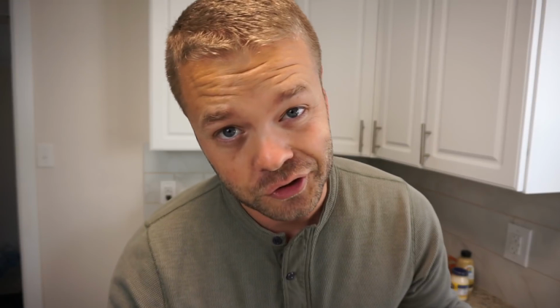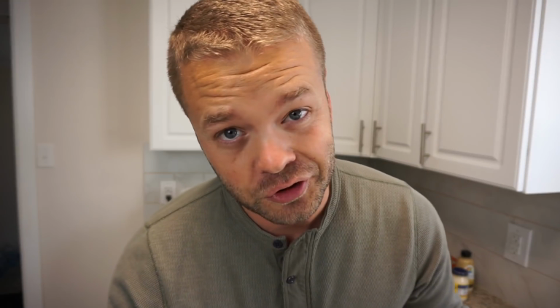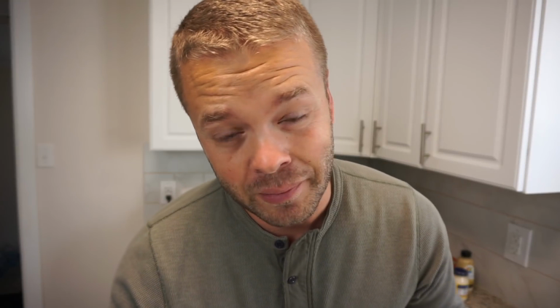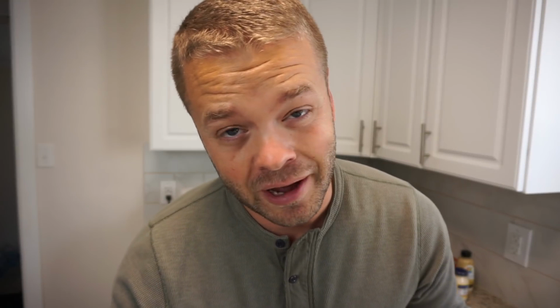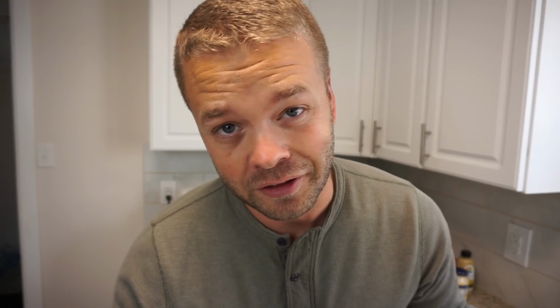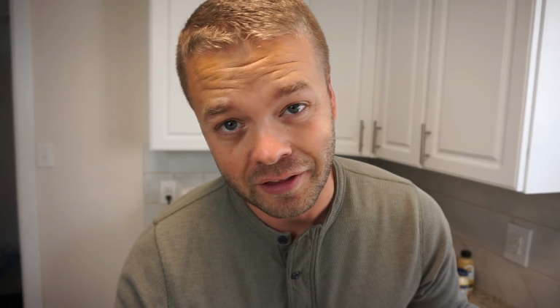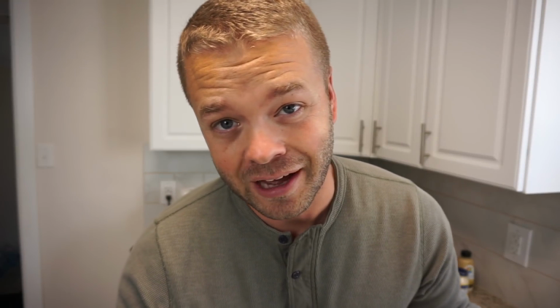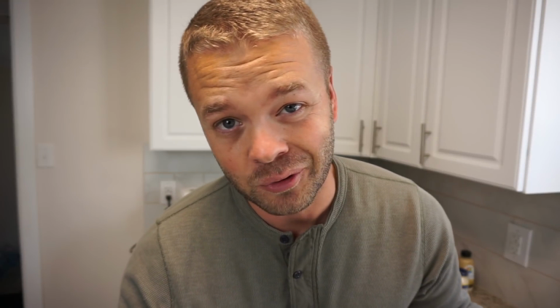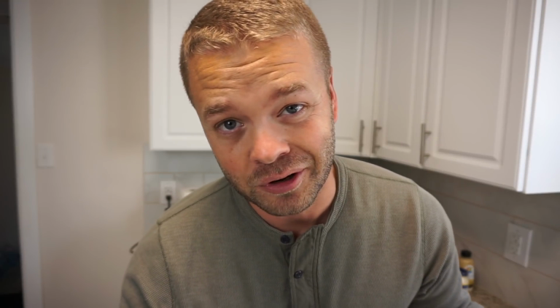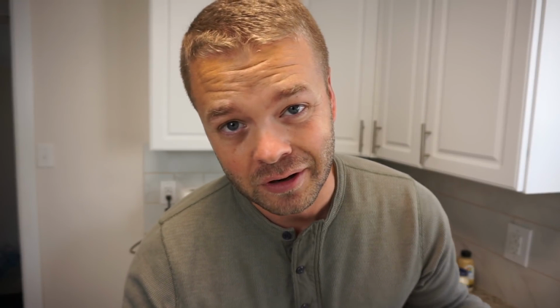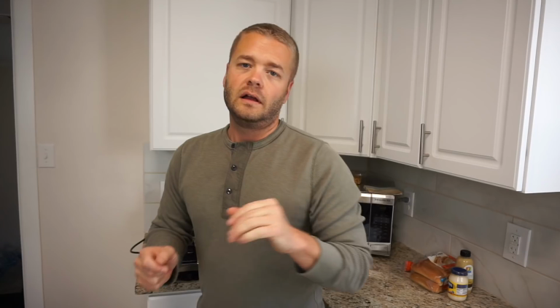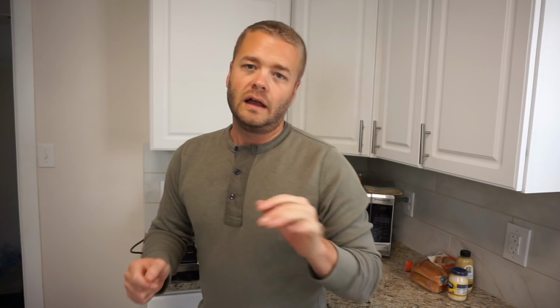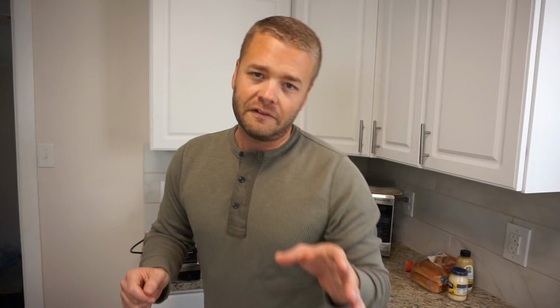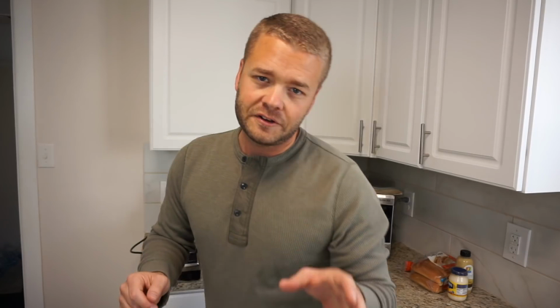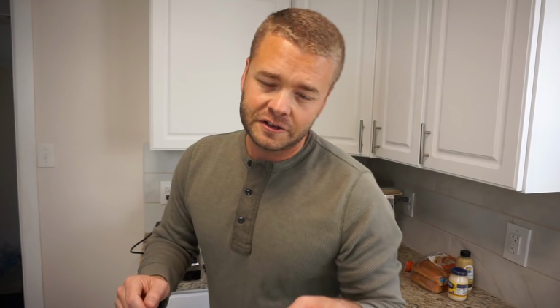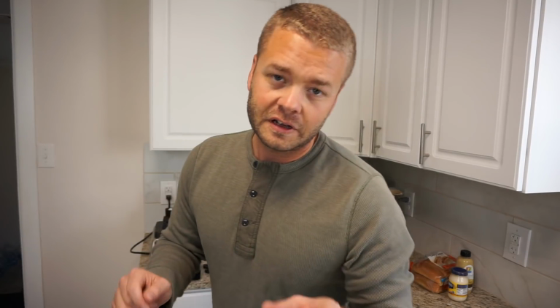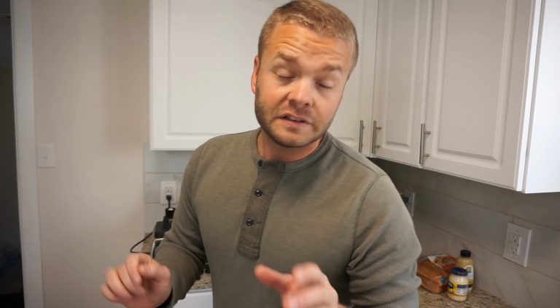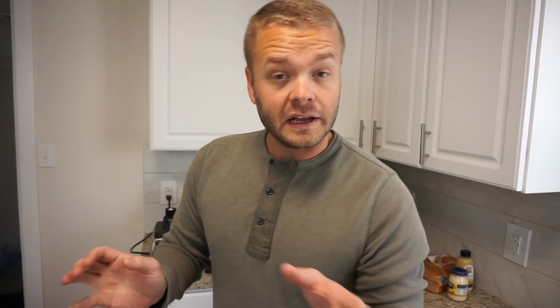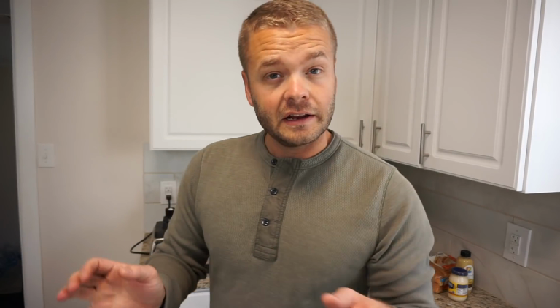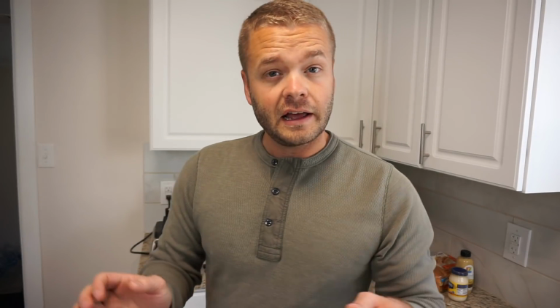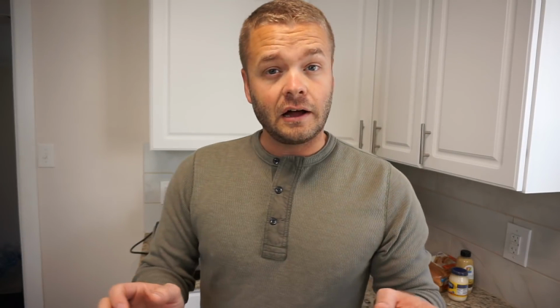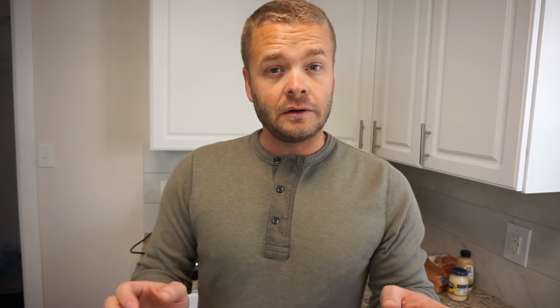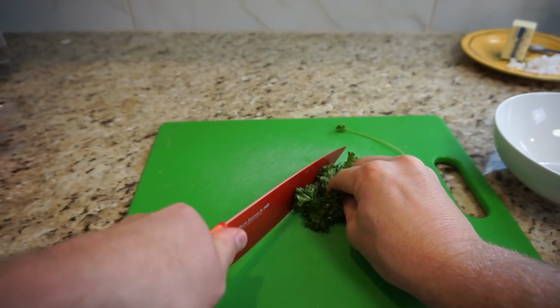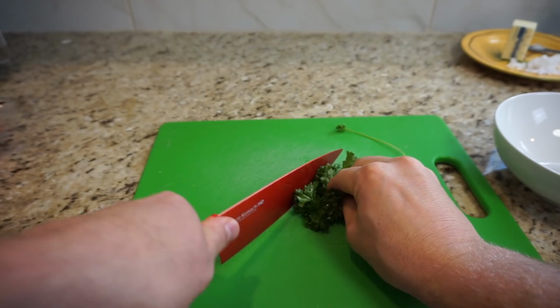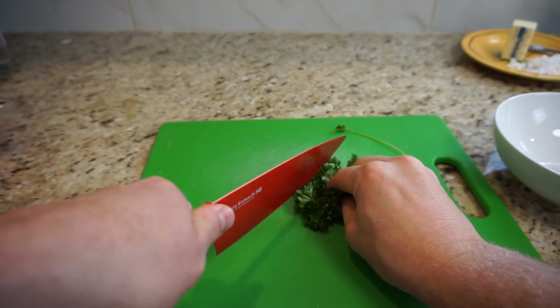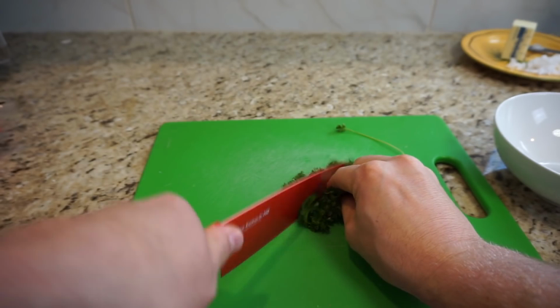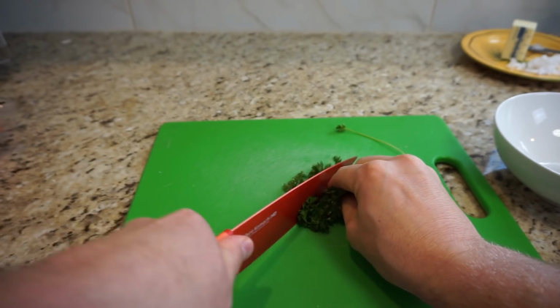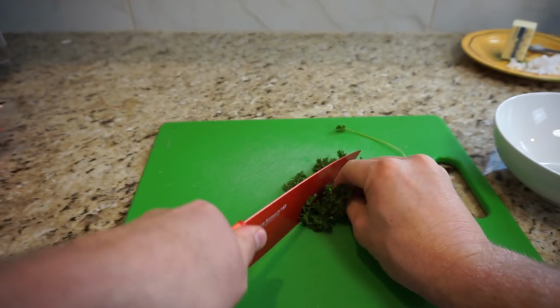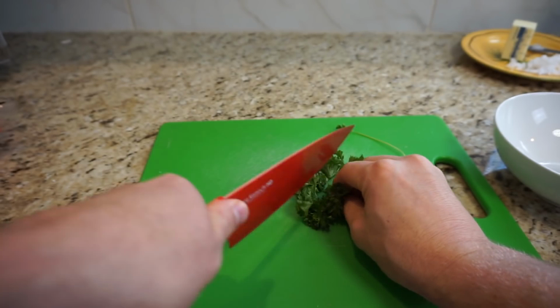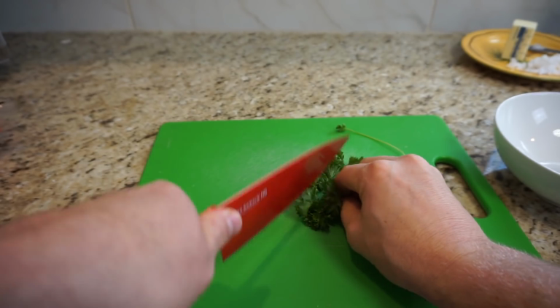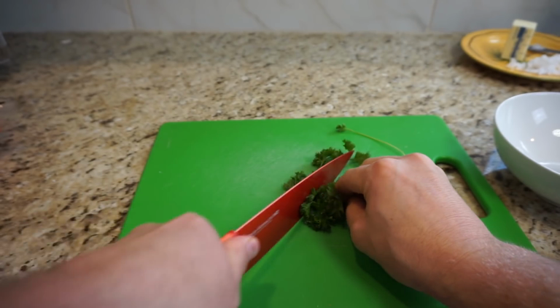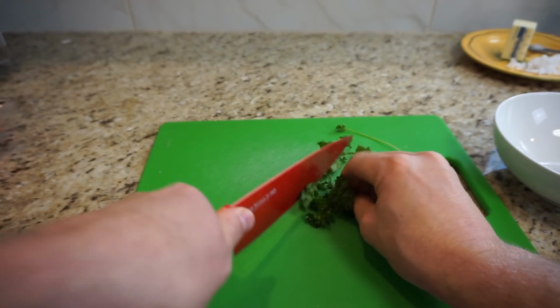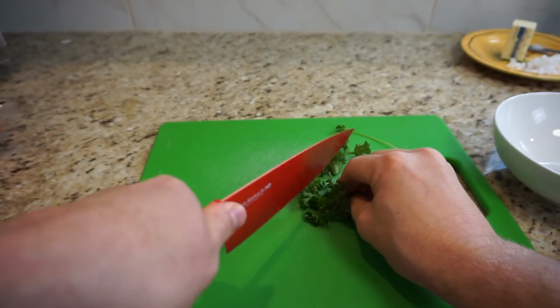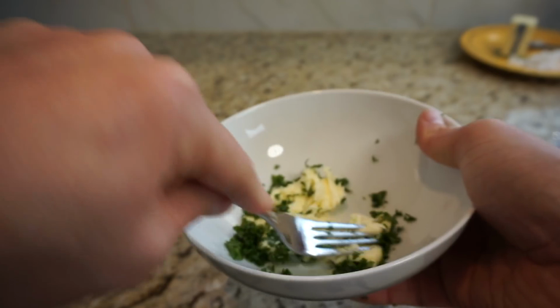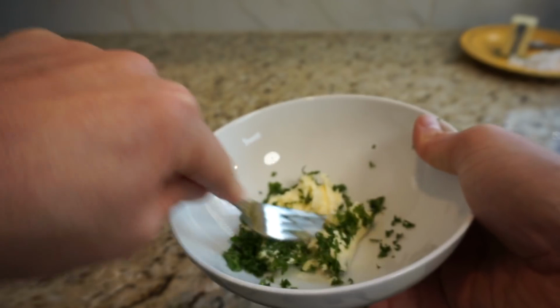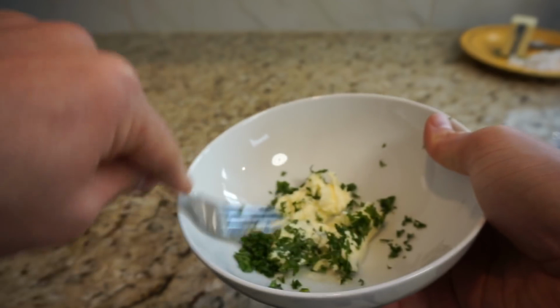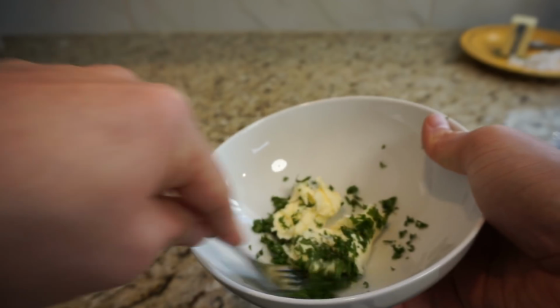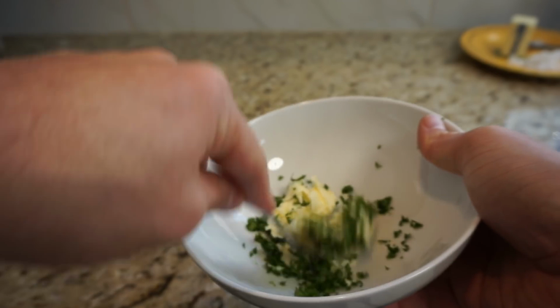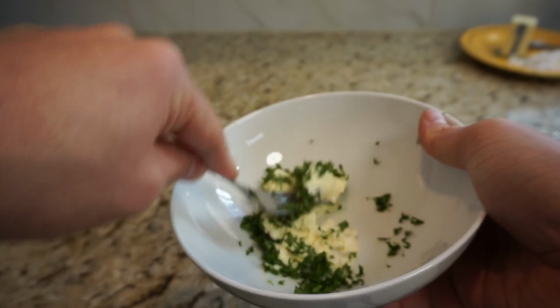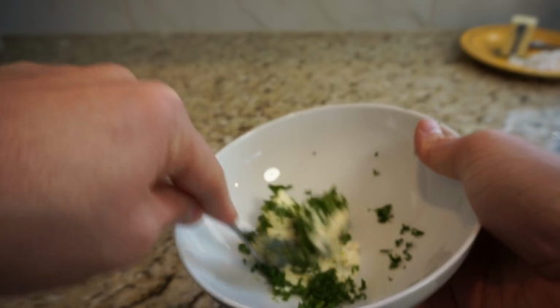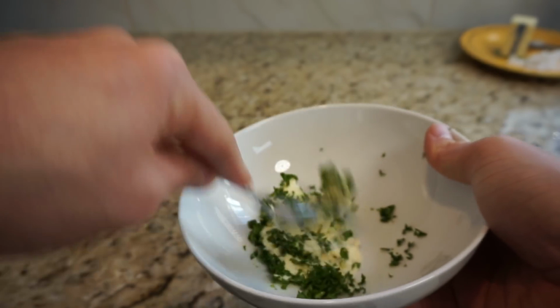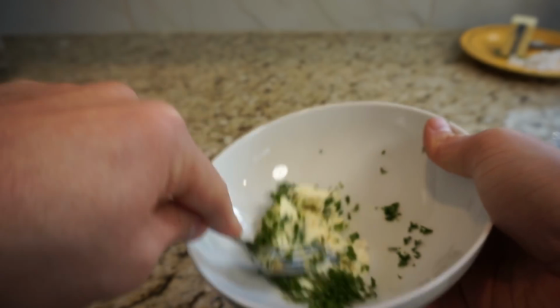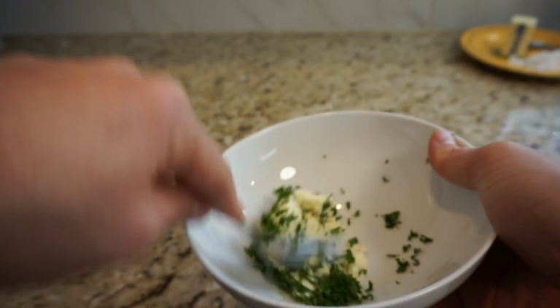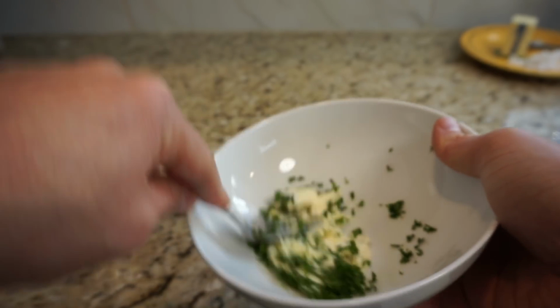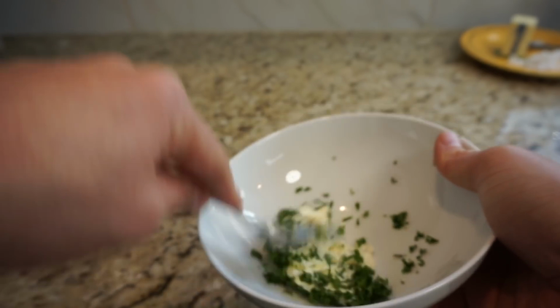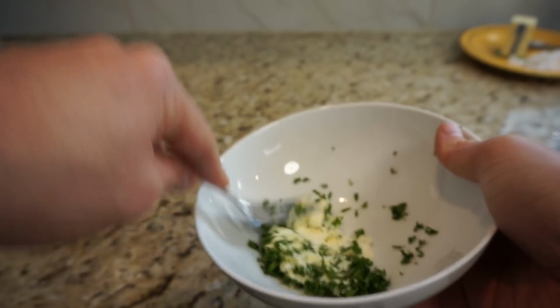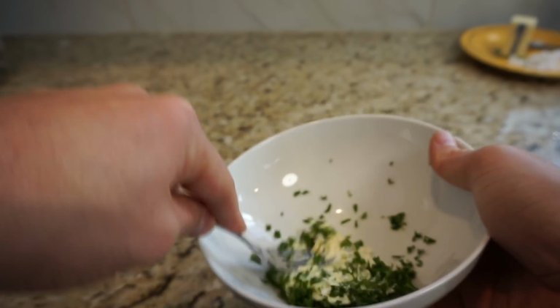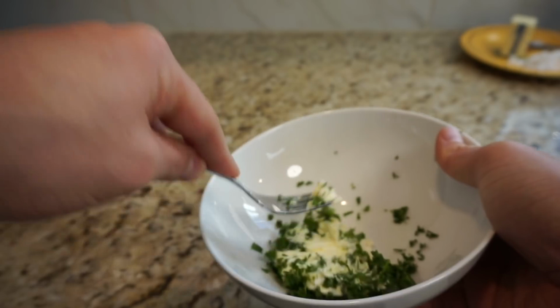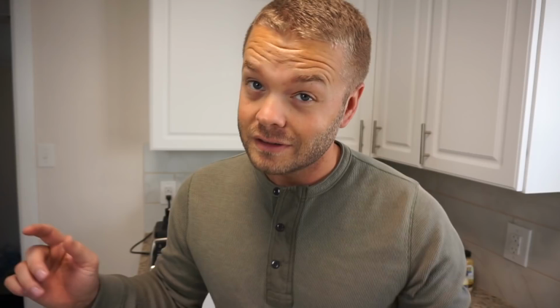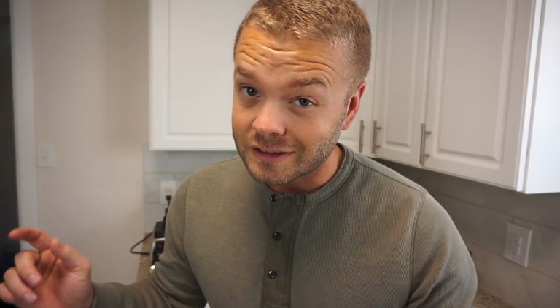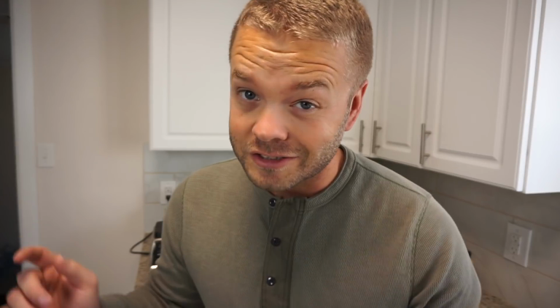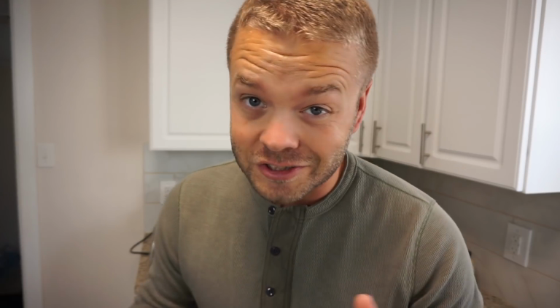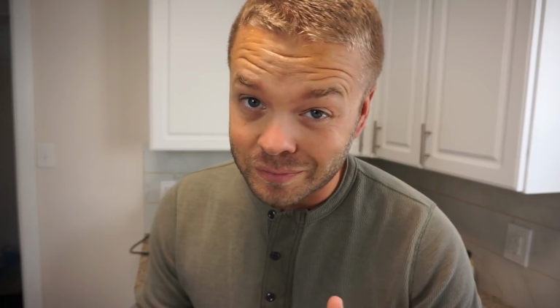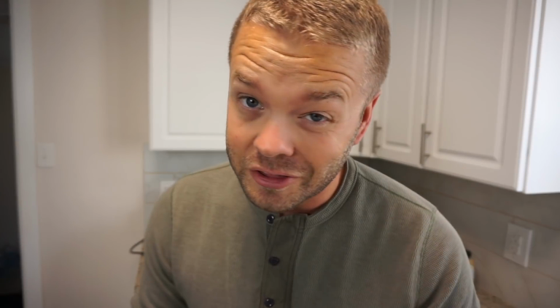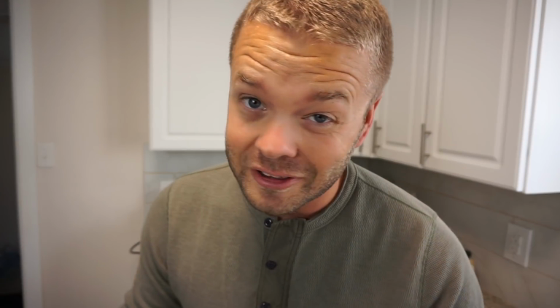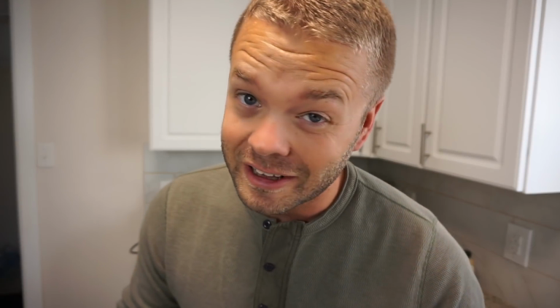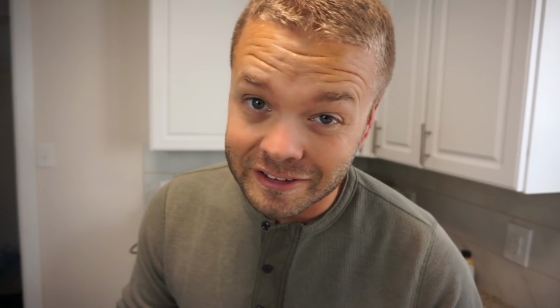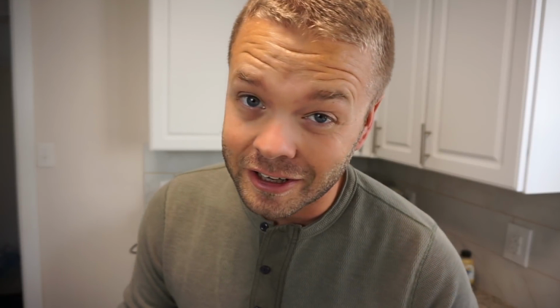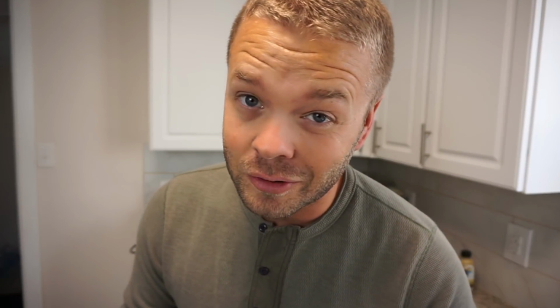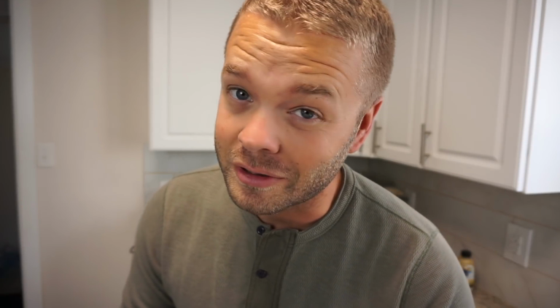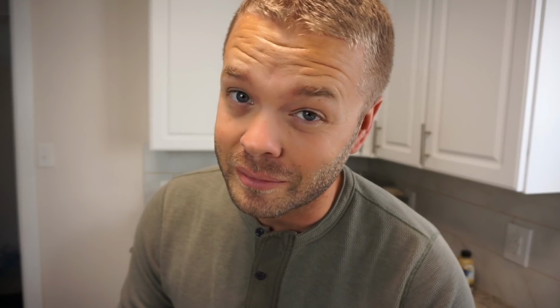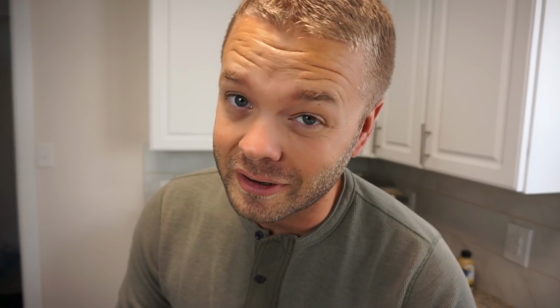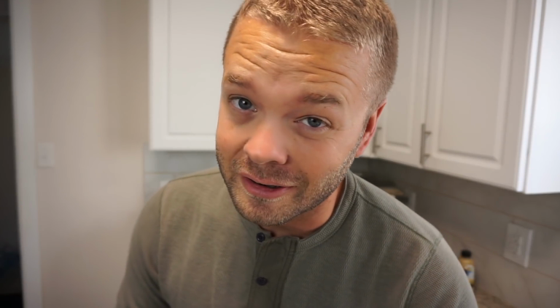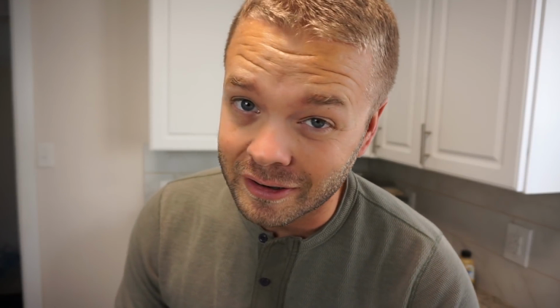So you do the math on that one. After you're done, take it out. Chop up some parsley and mix it in with some softened butter, then smother that tail with butter.